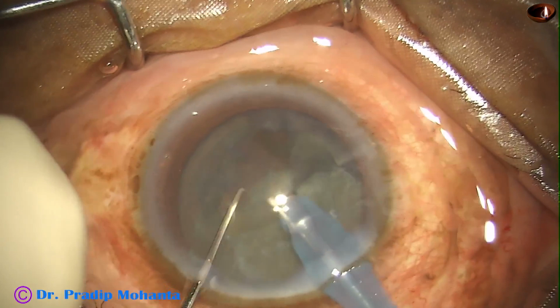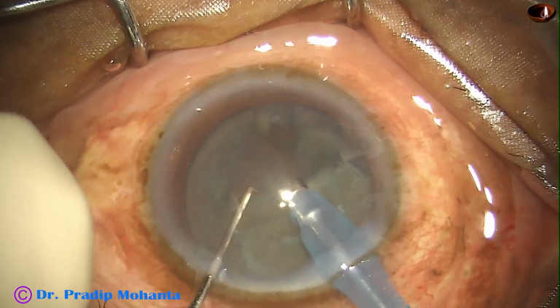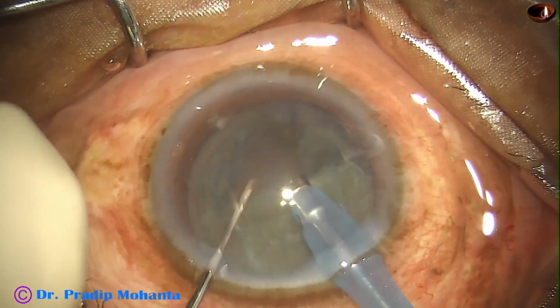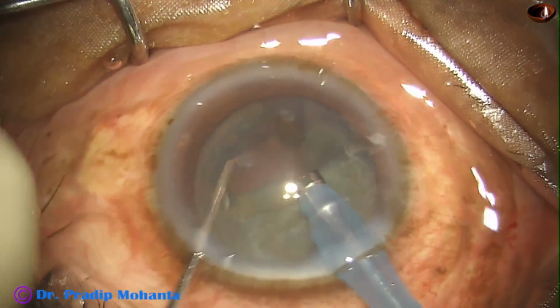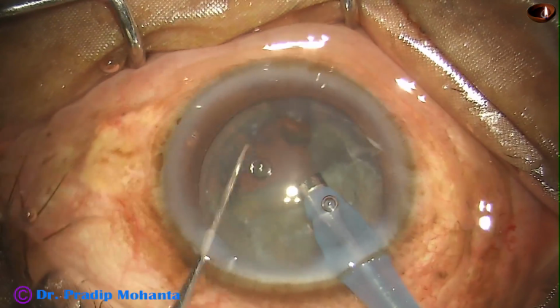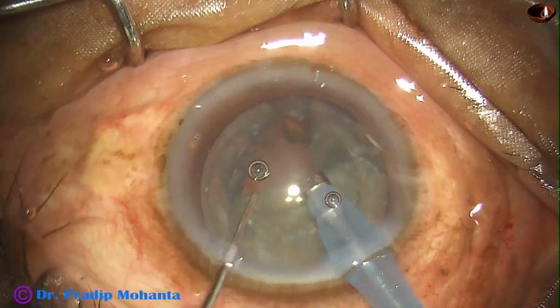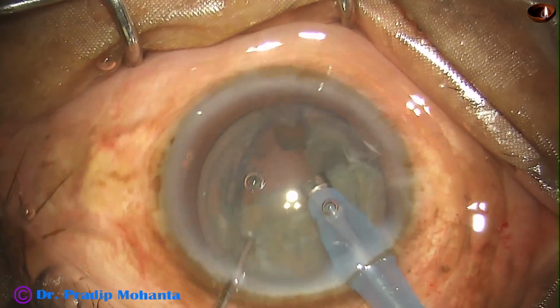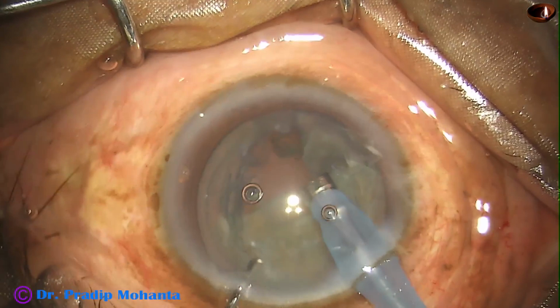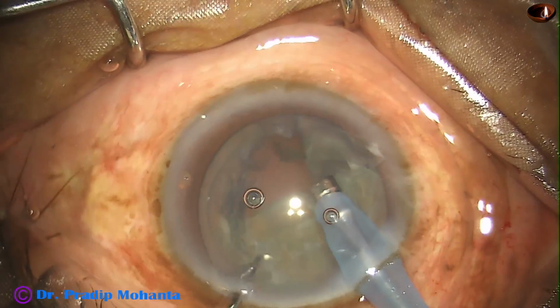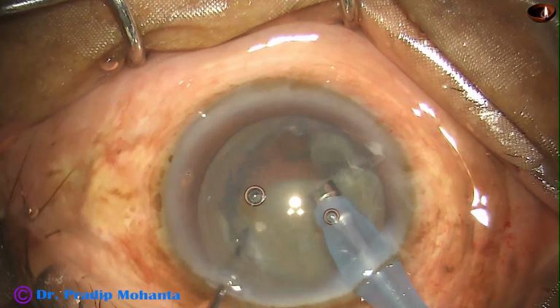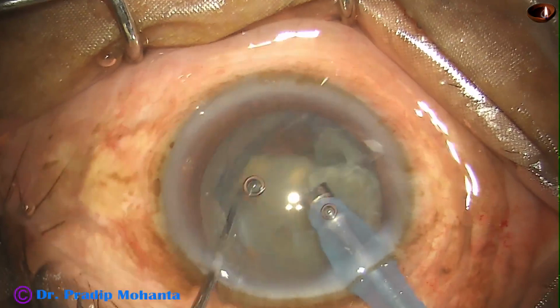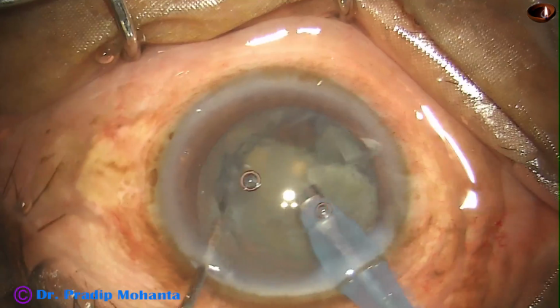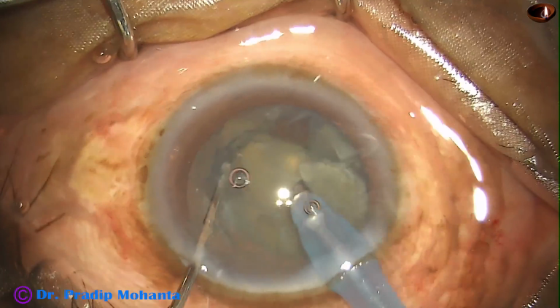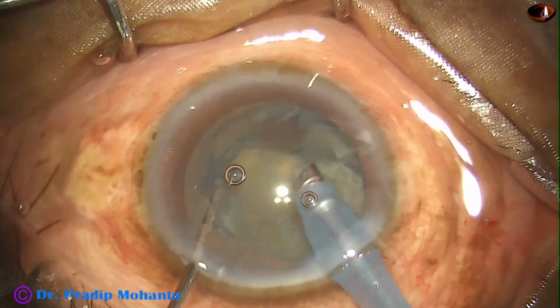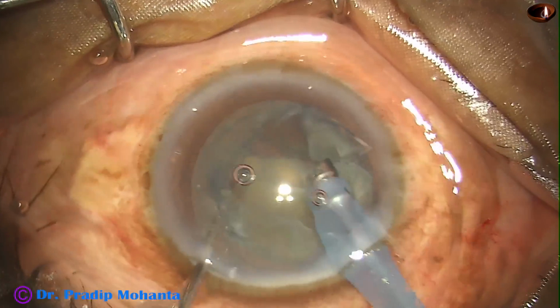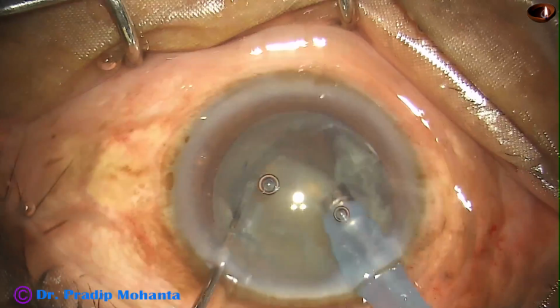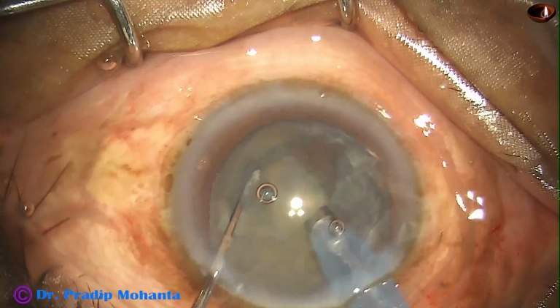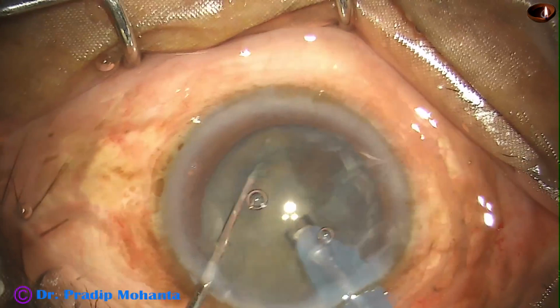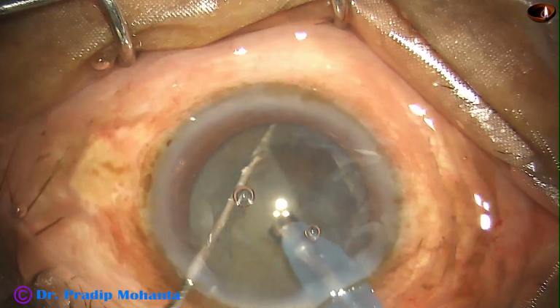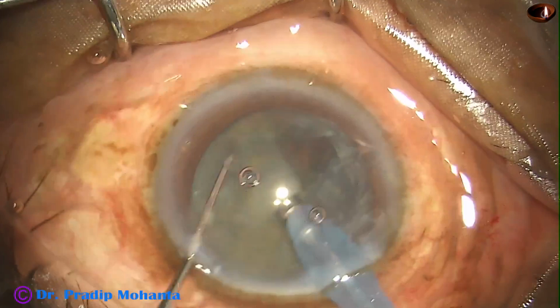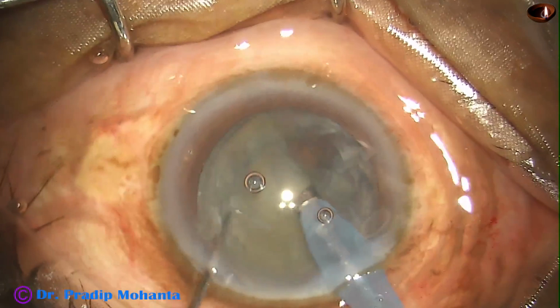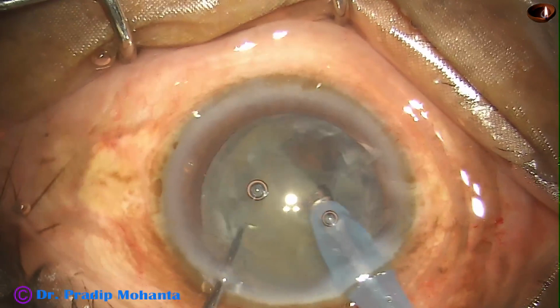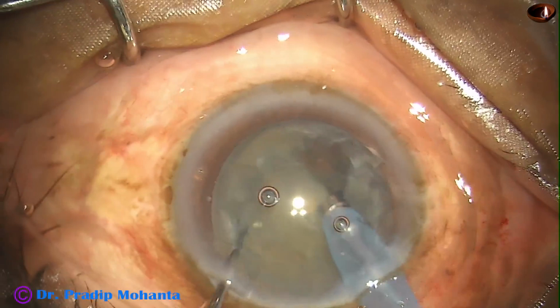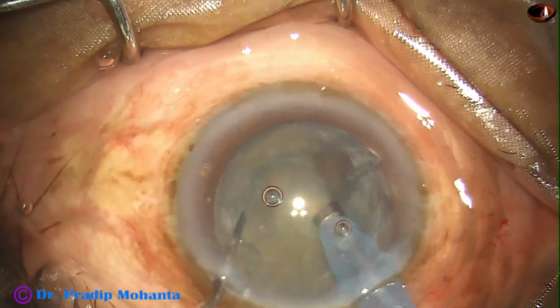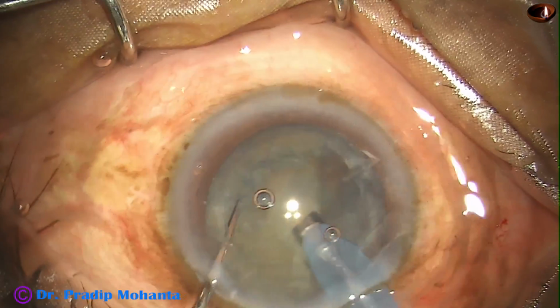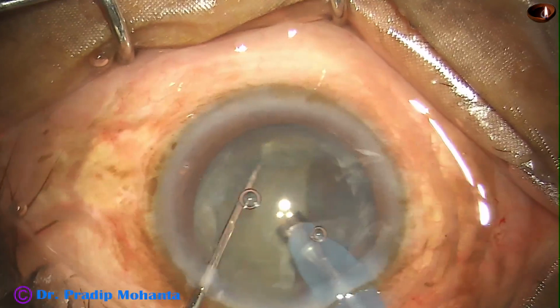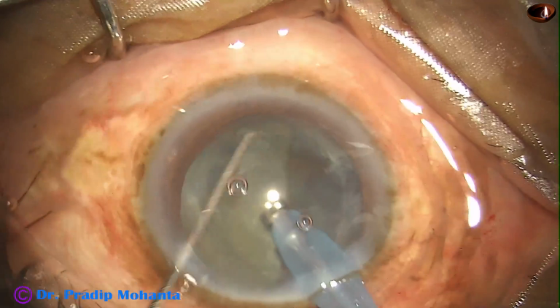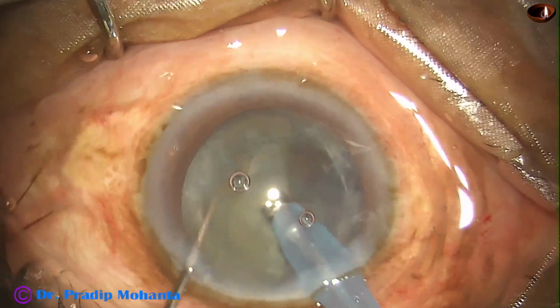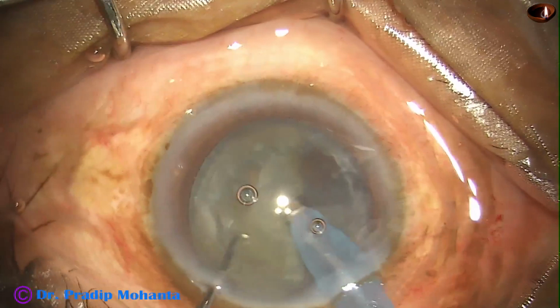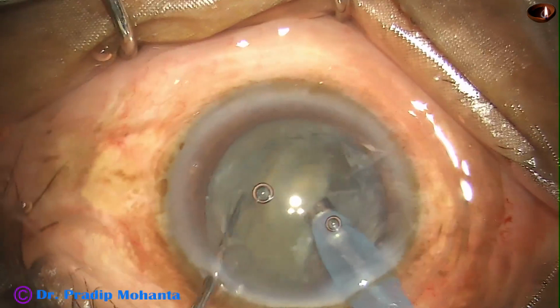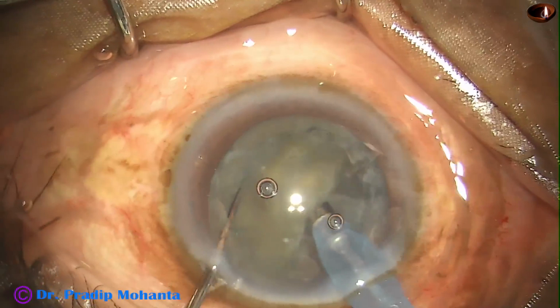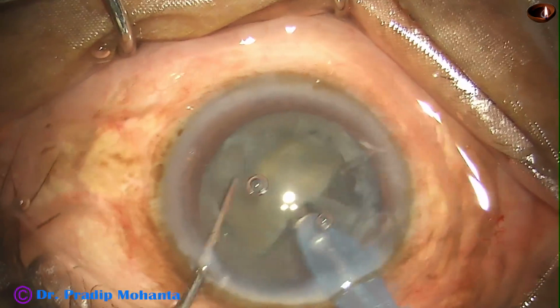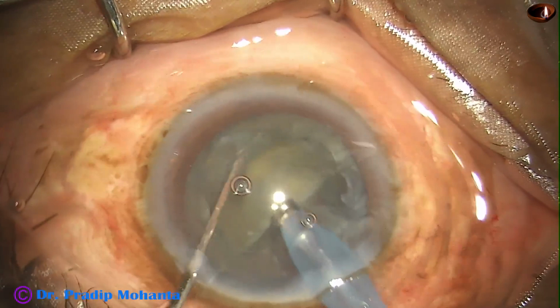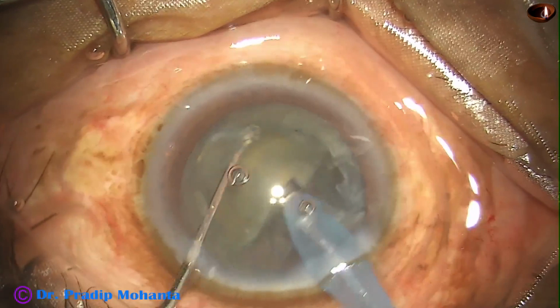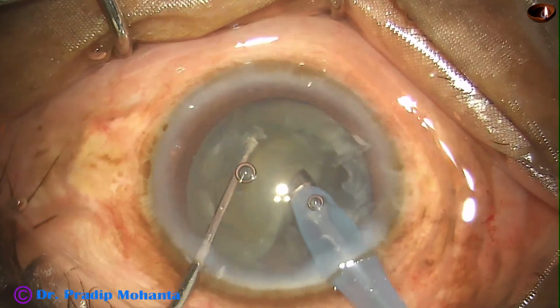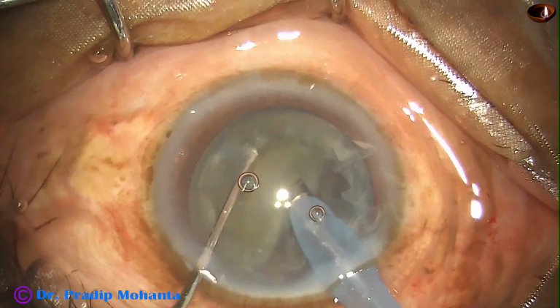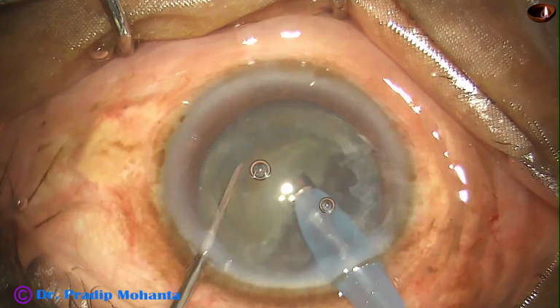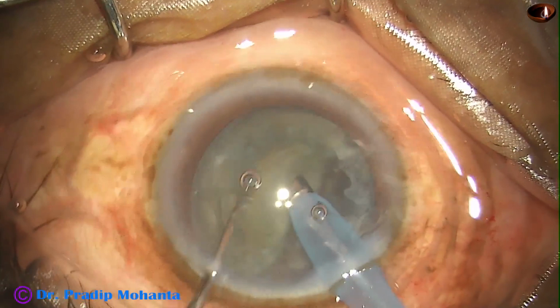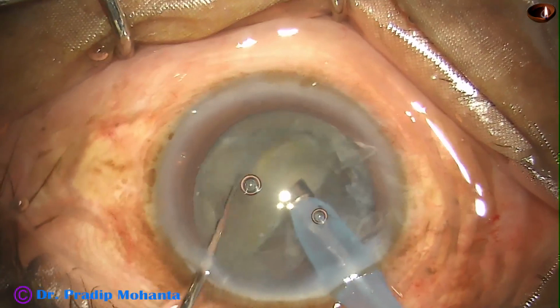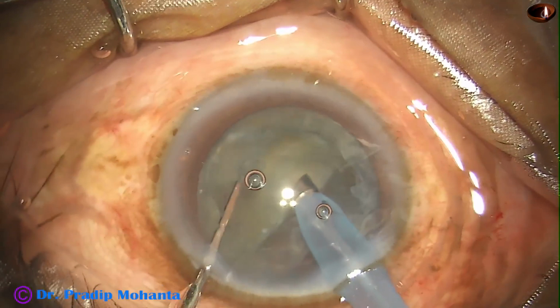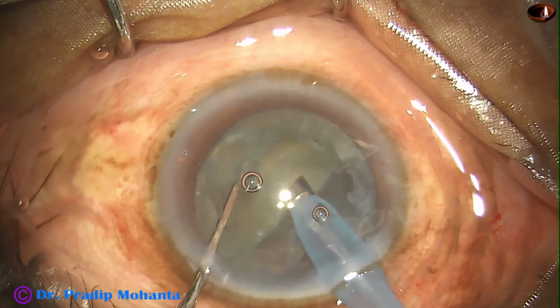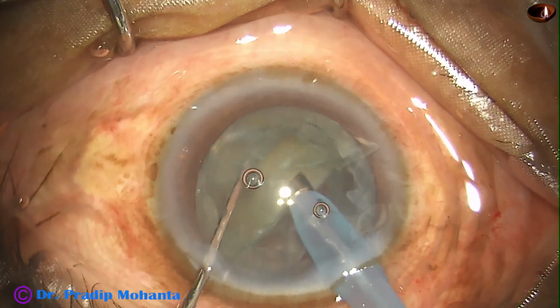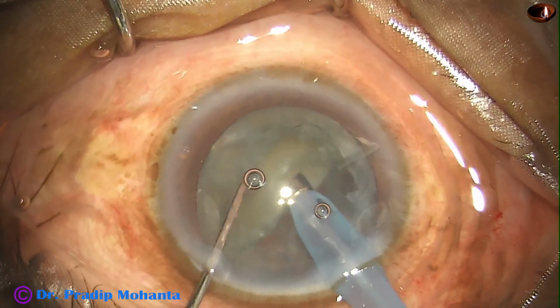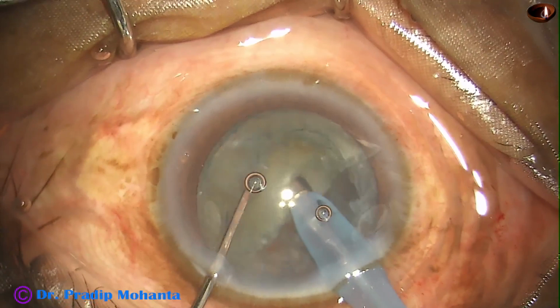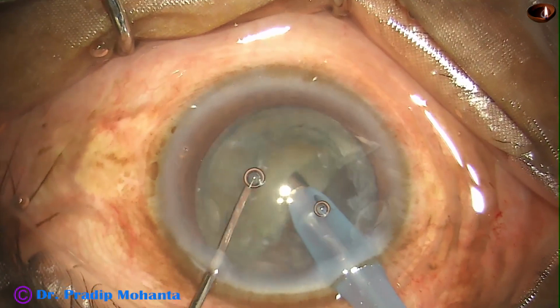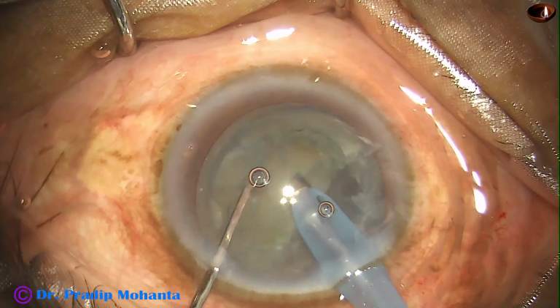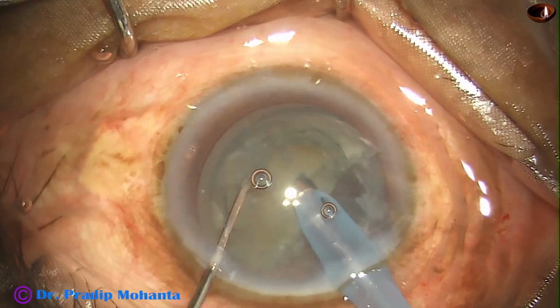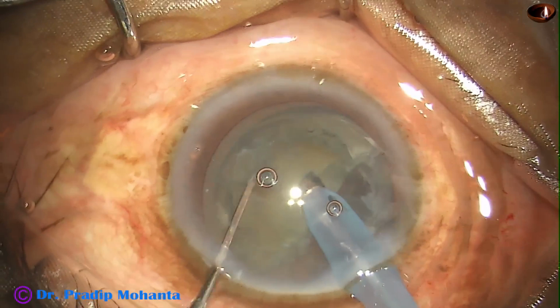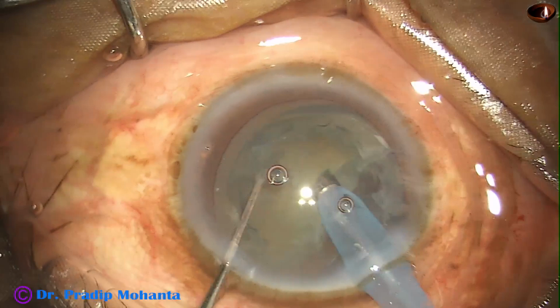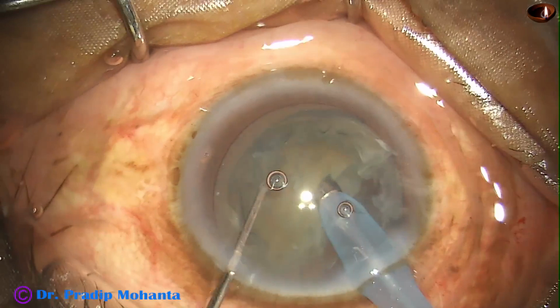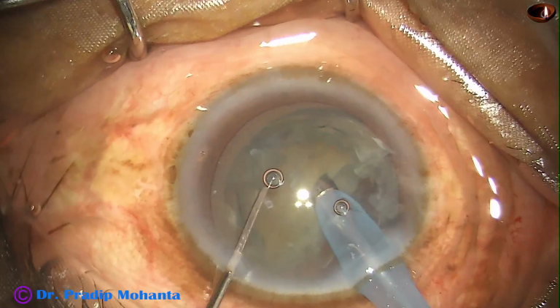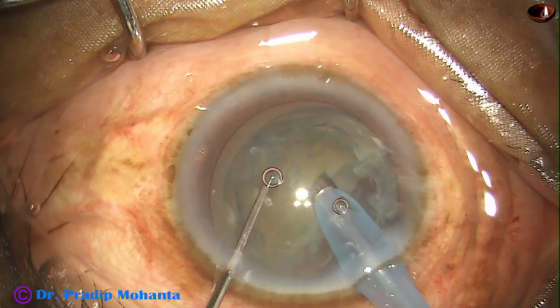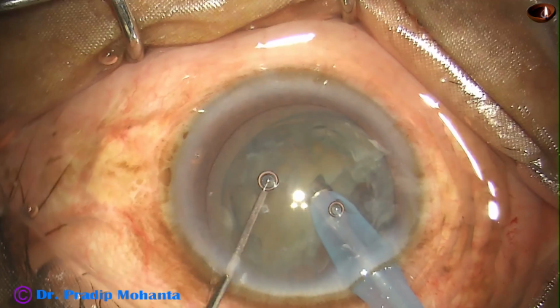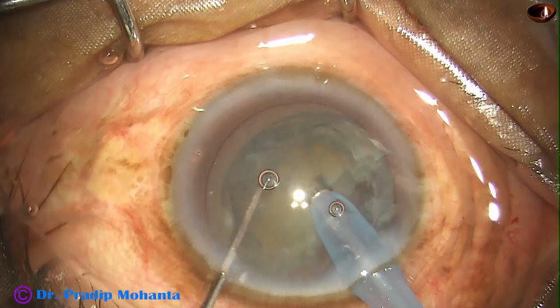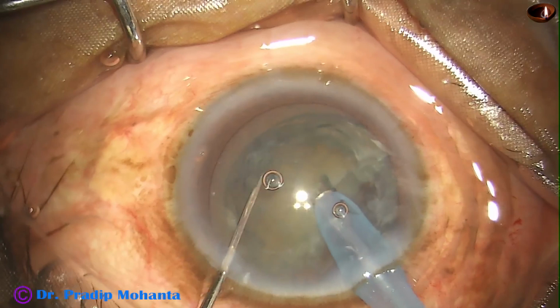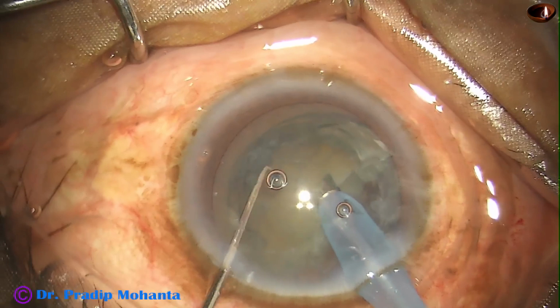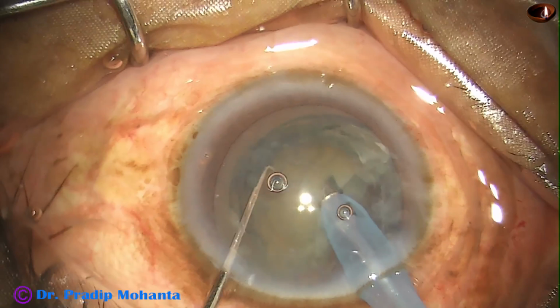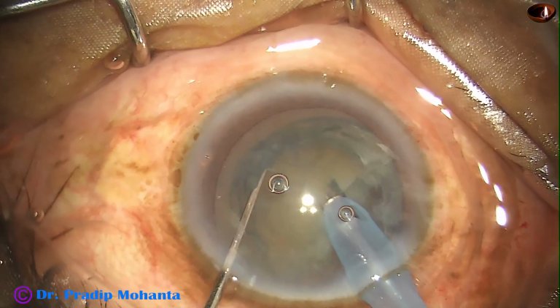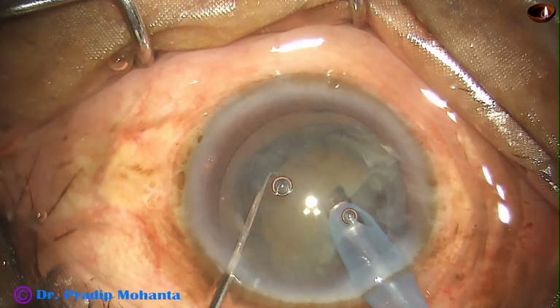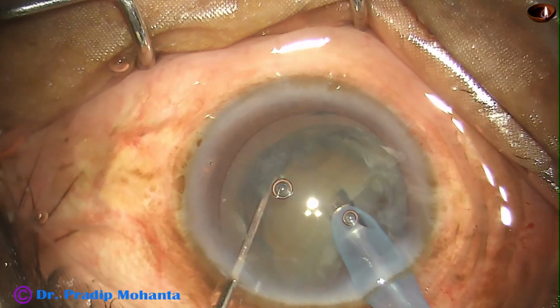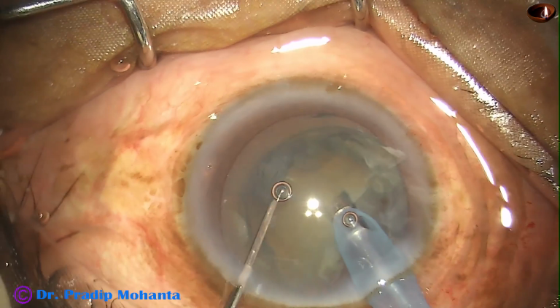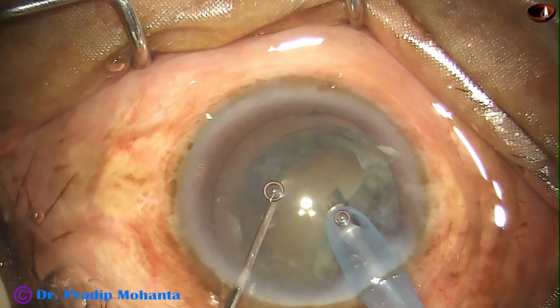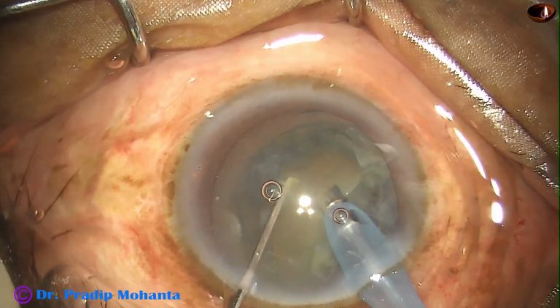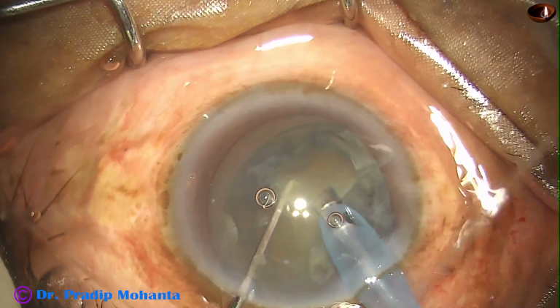It is a very soft cataract. Nucleus sclerosis, you can say, is about grade 2 in this case.